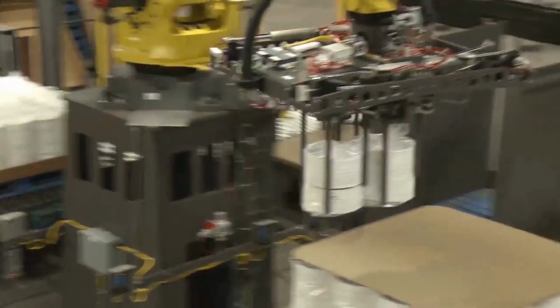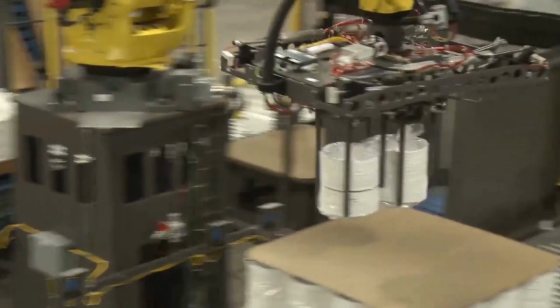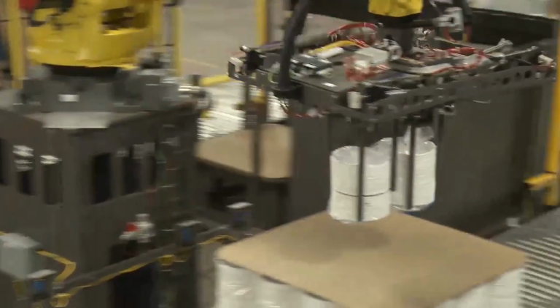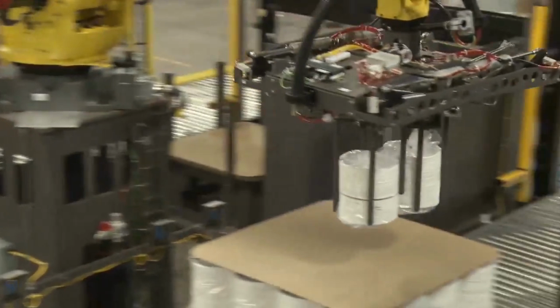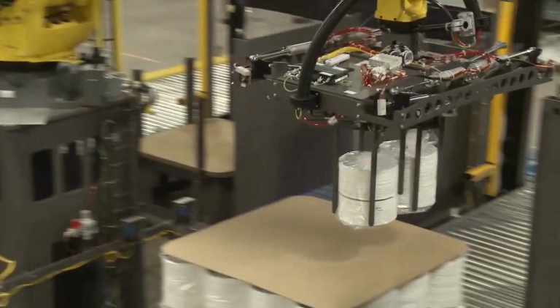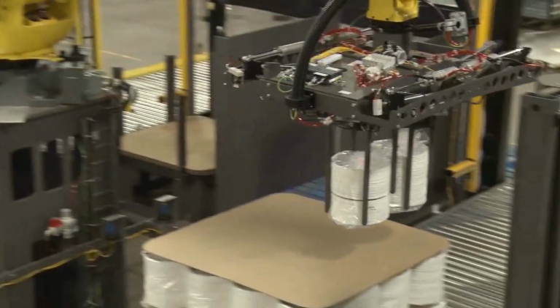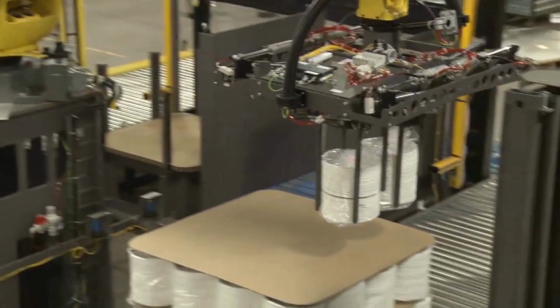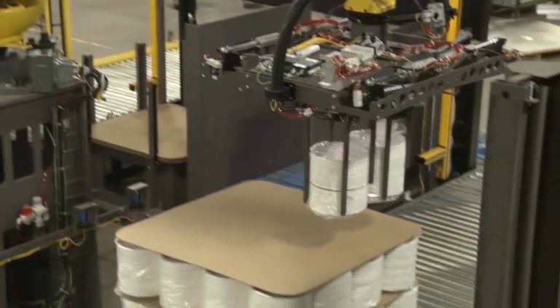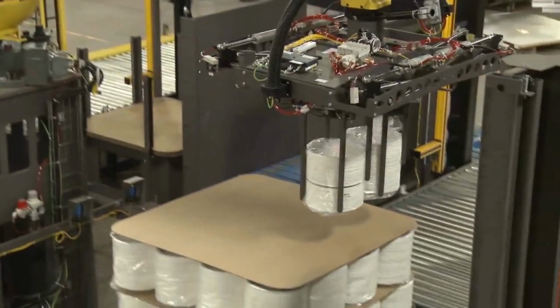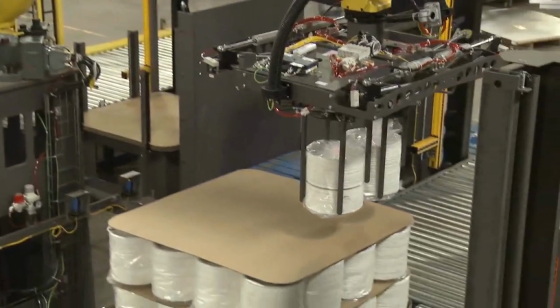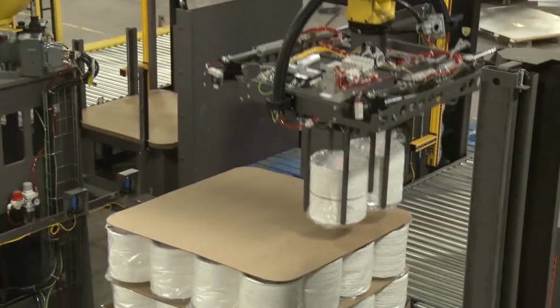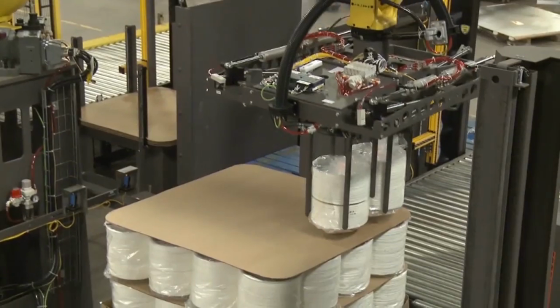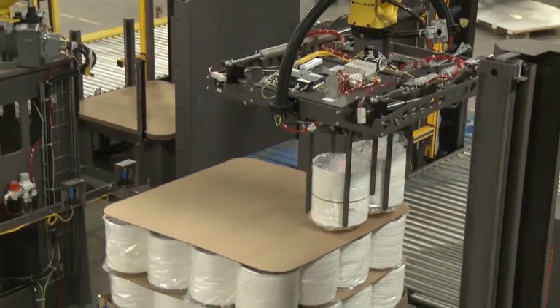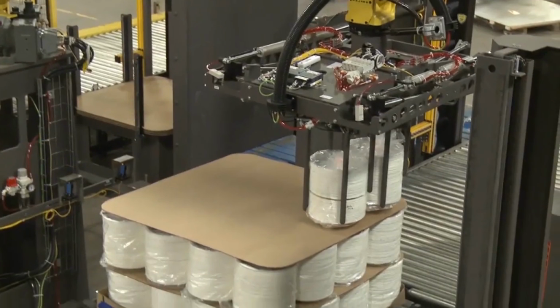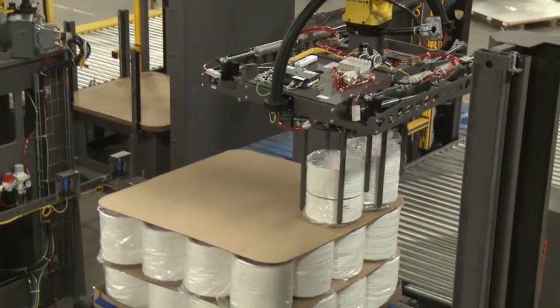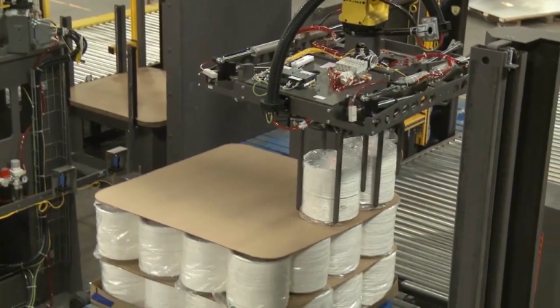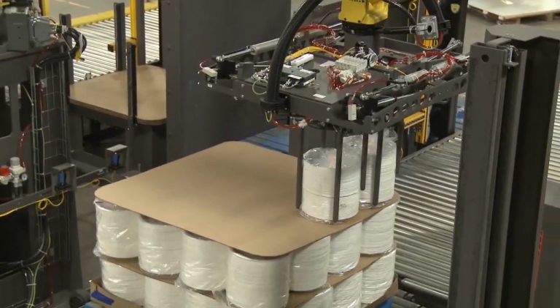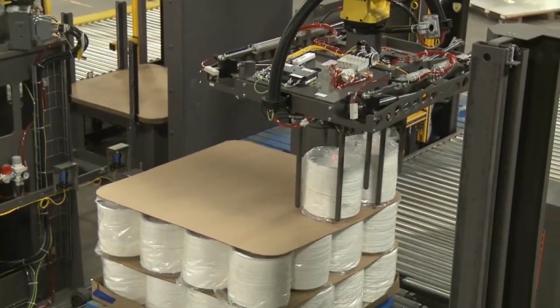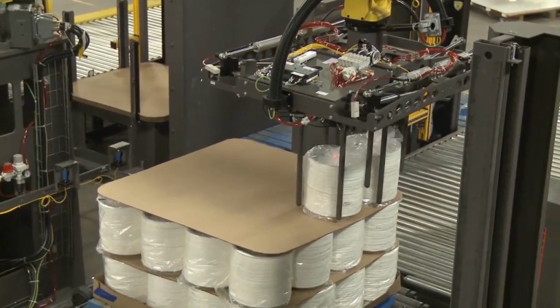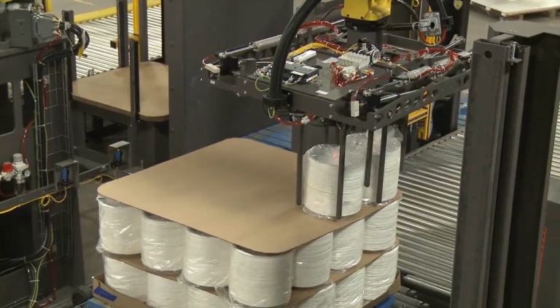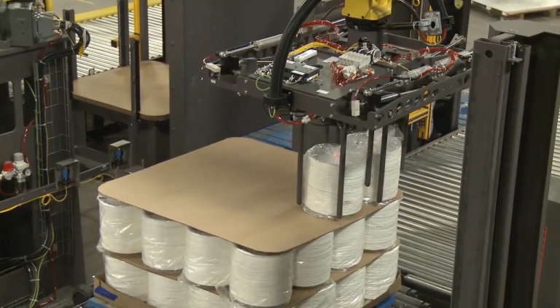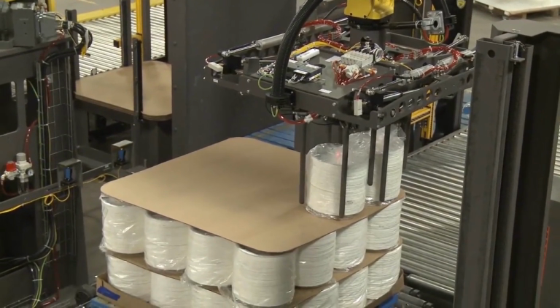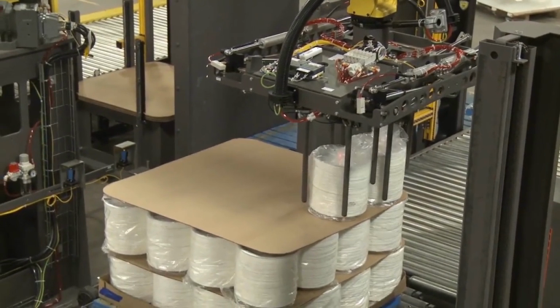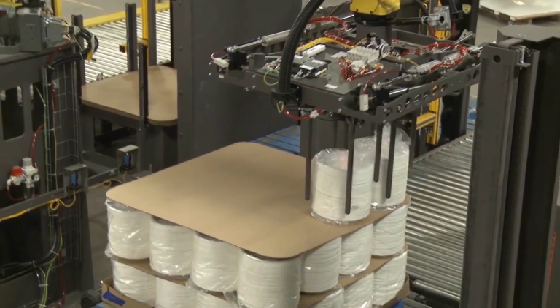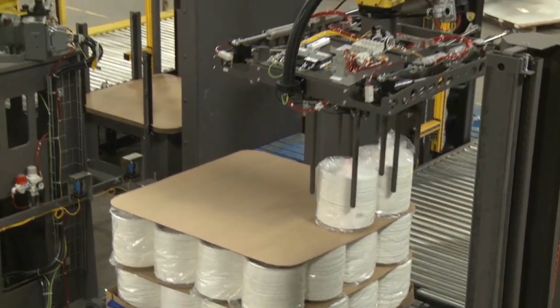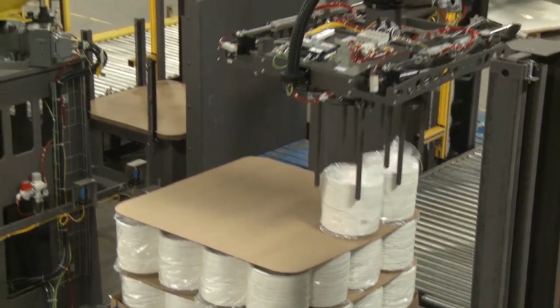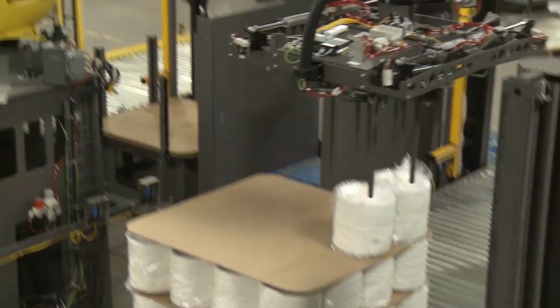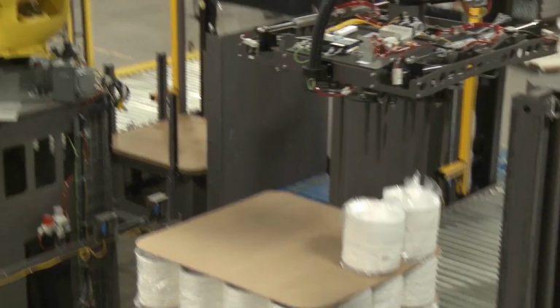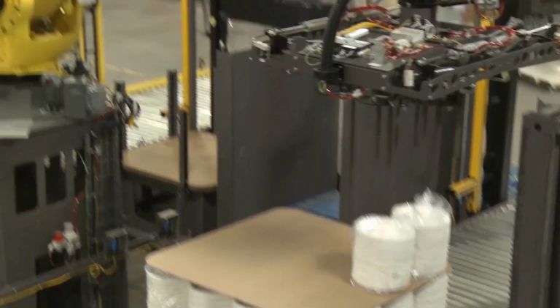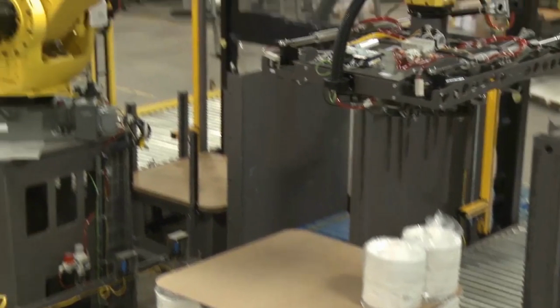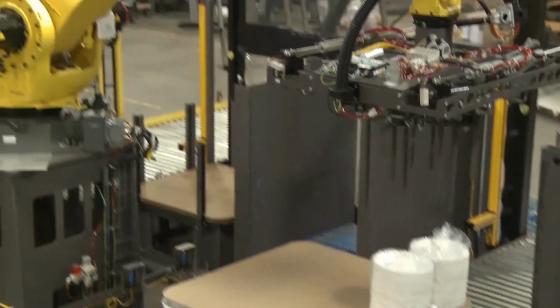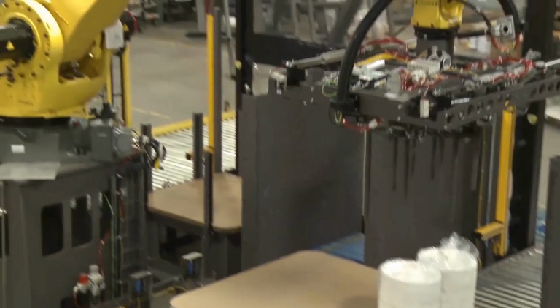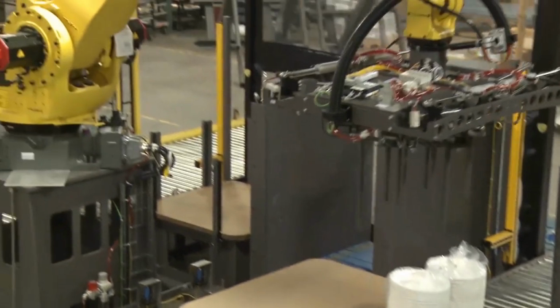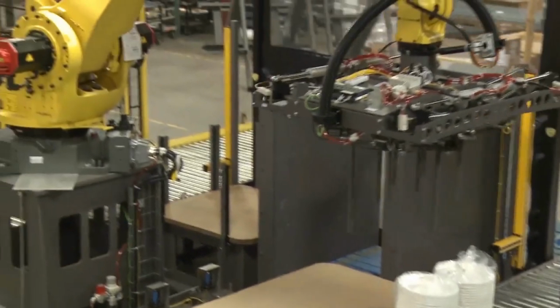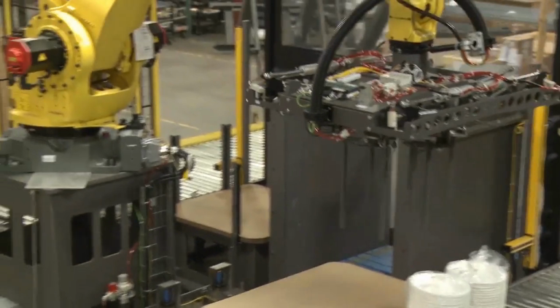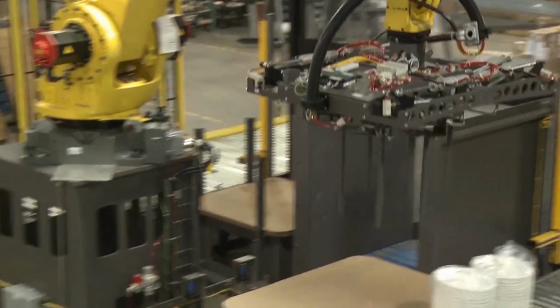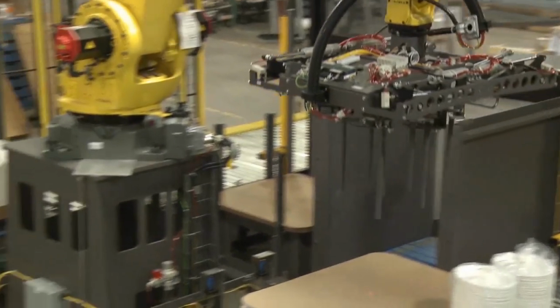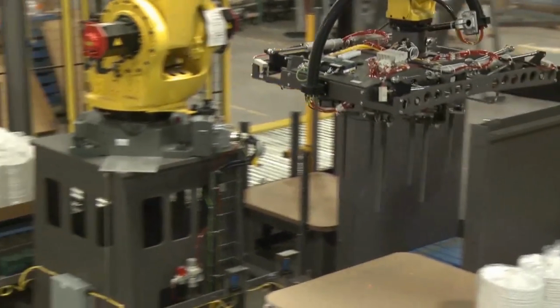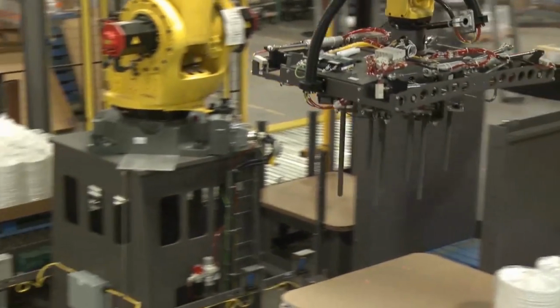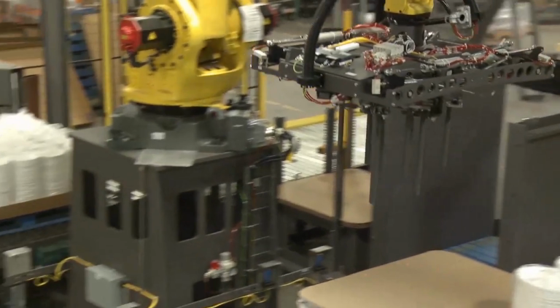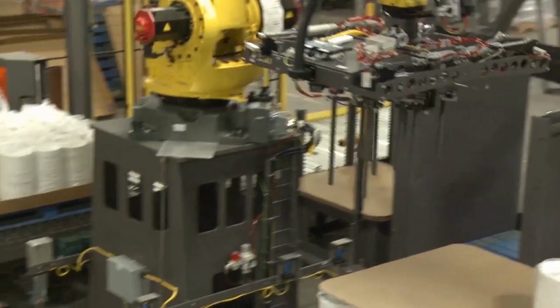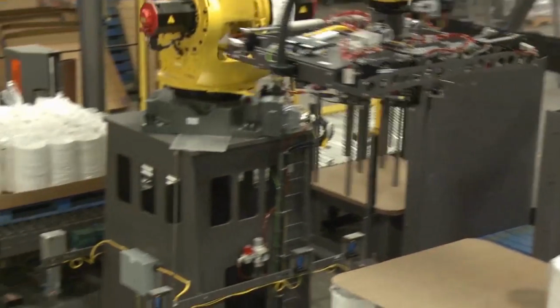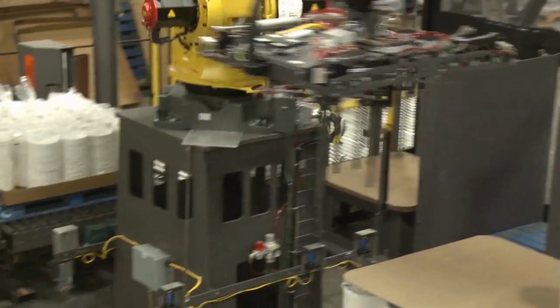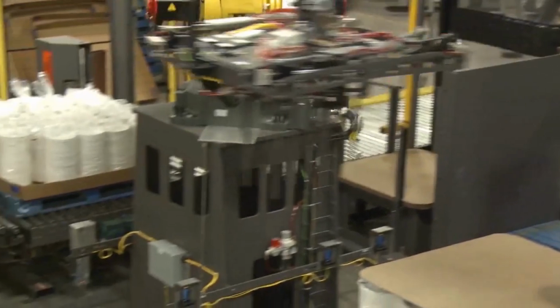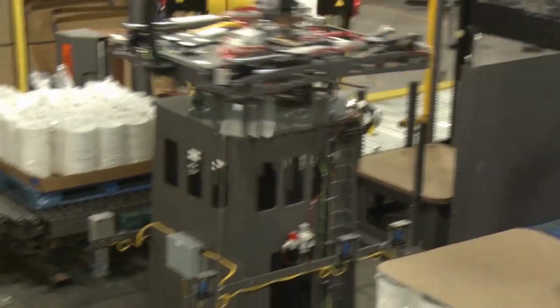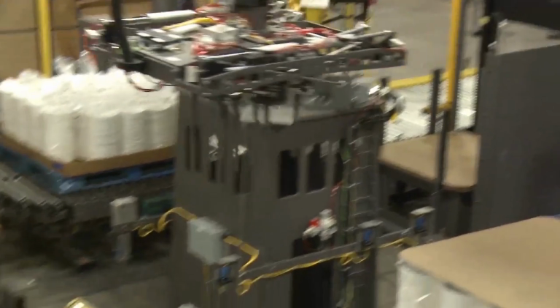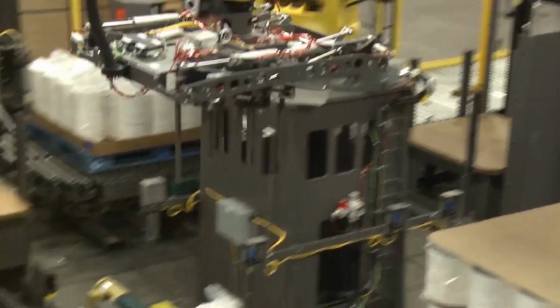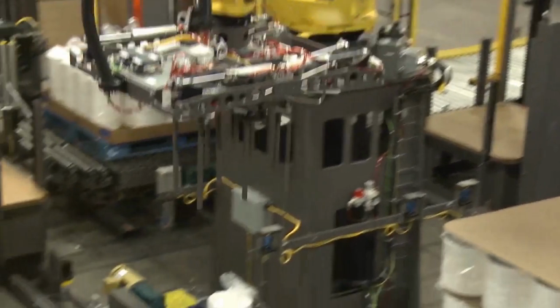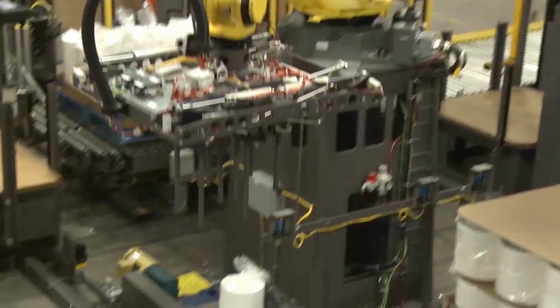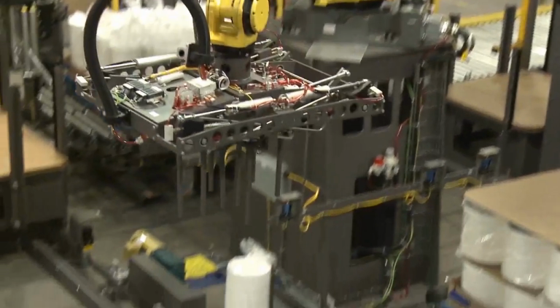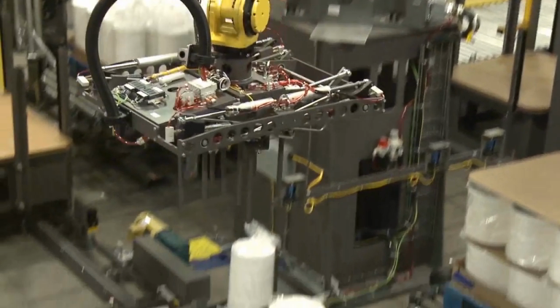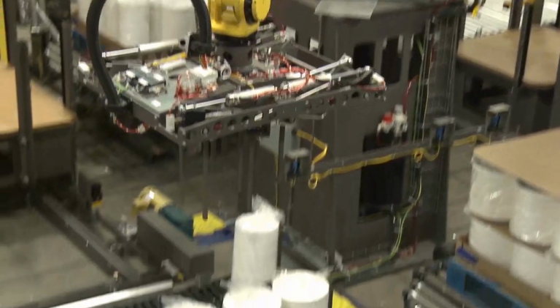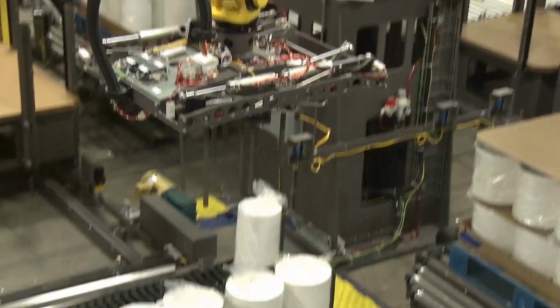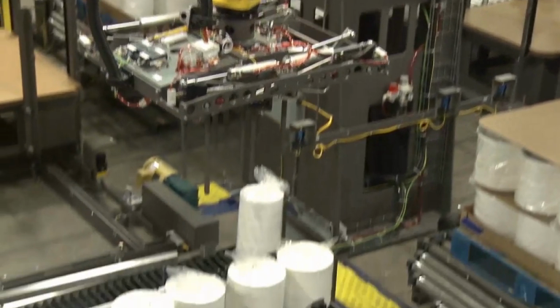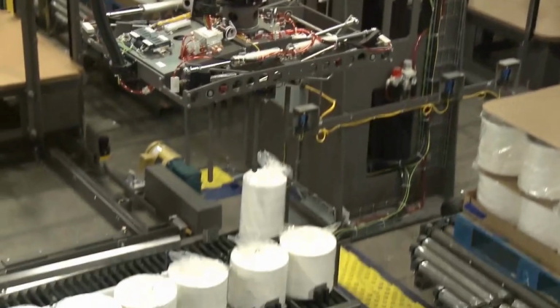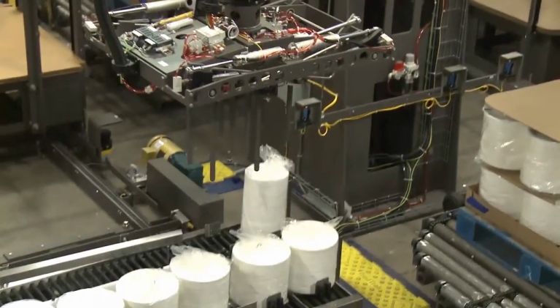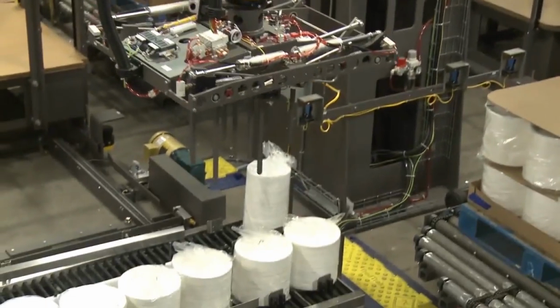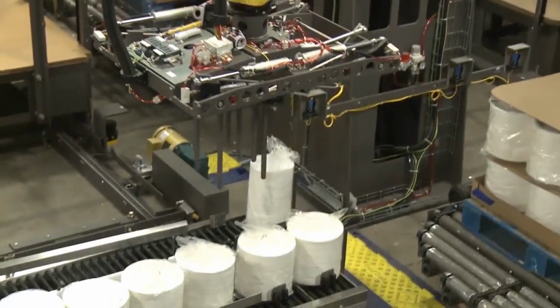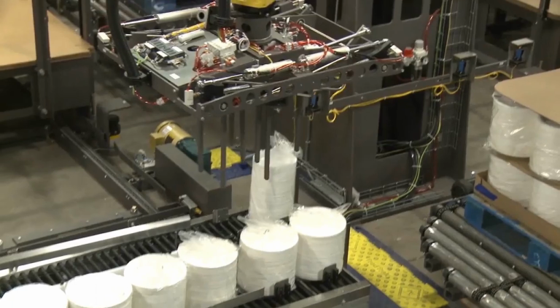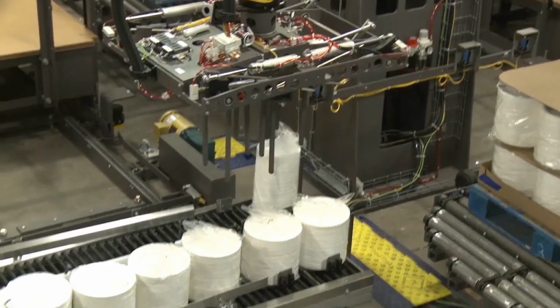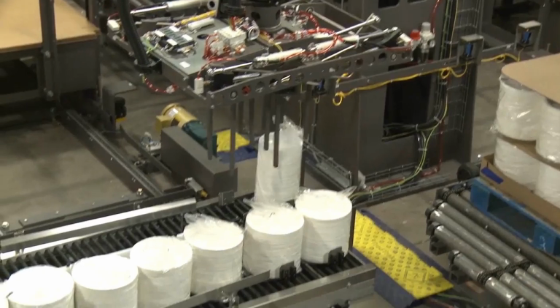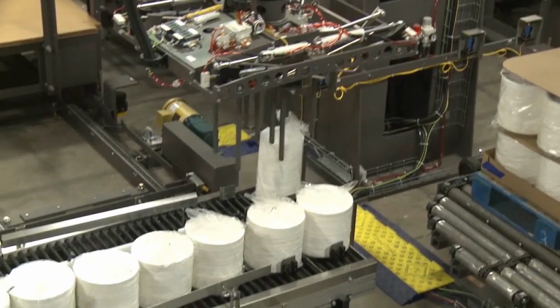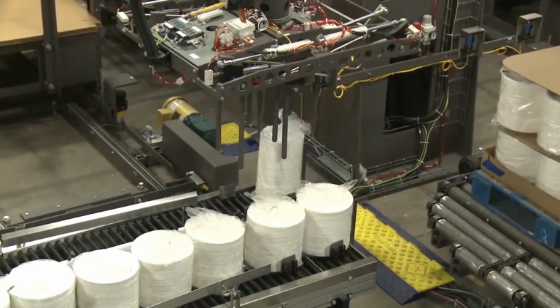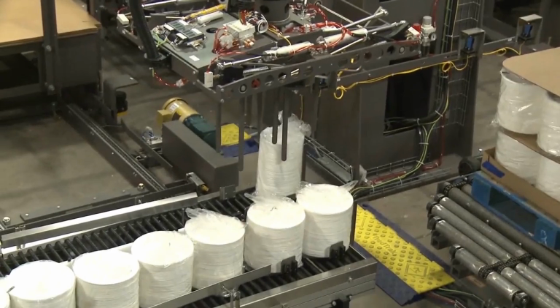The FANUC robot is able to continue palletizing to the other line while the stretch wrap process is taking place.